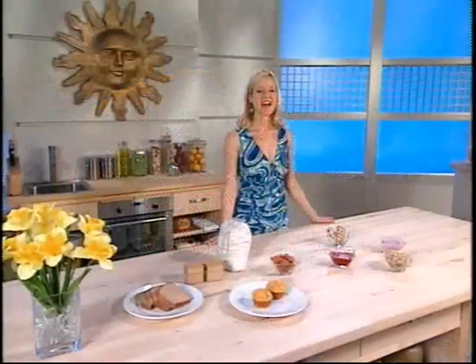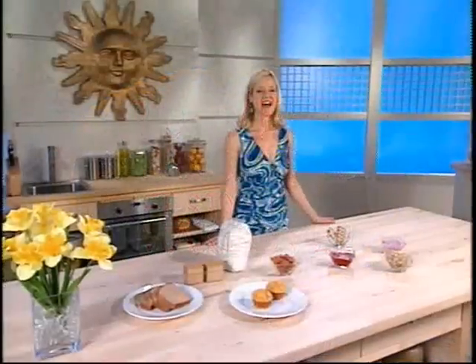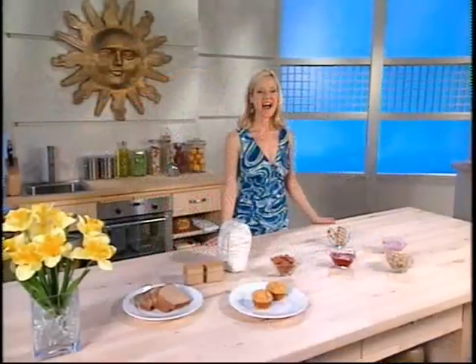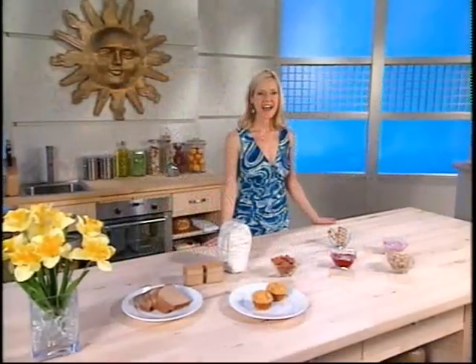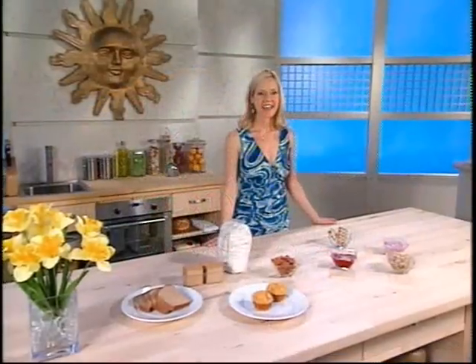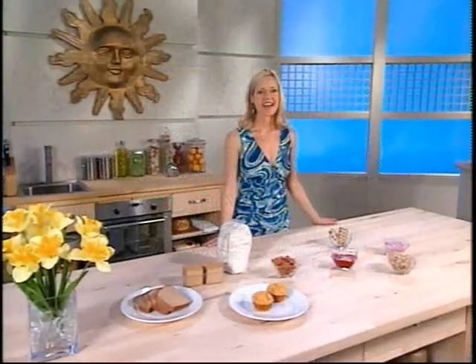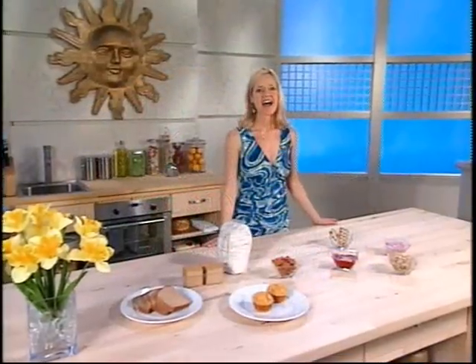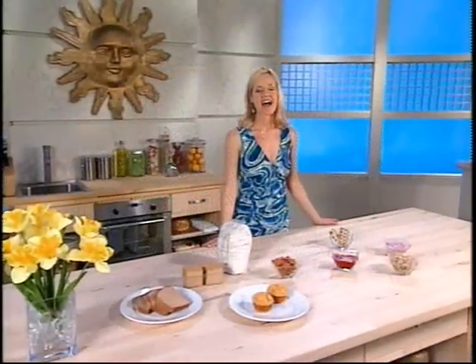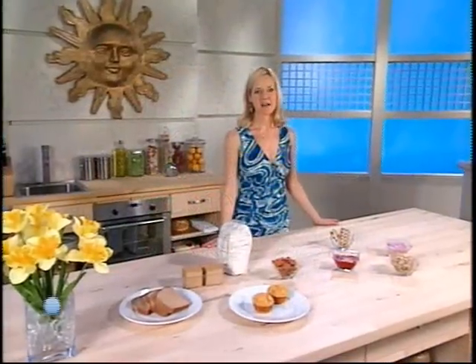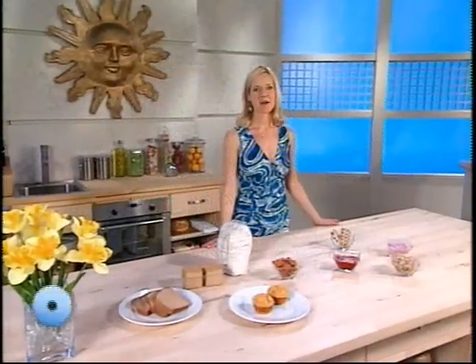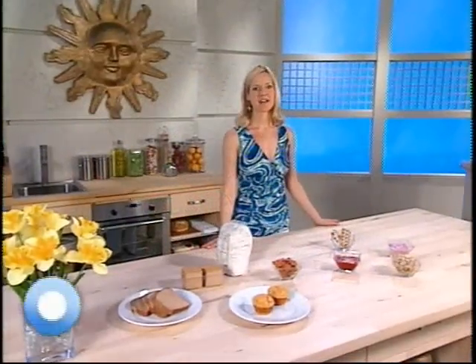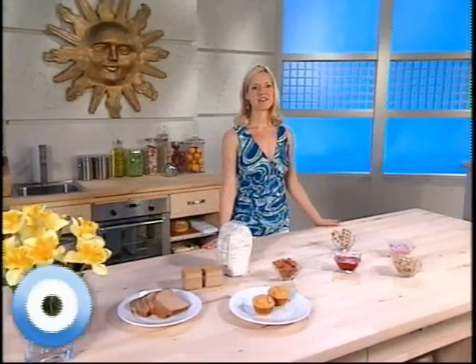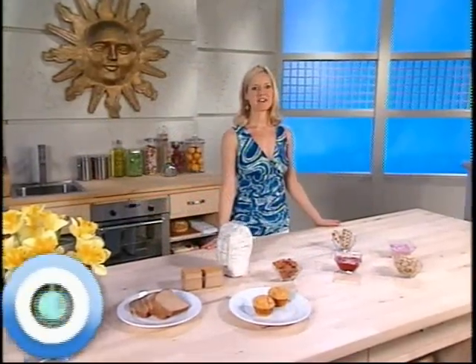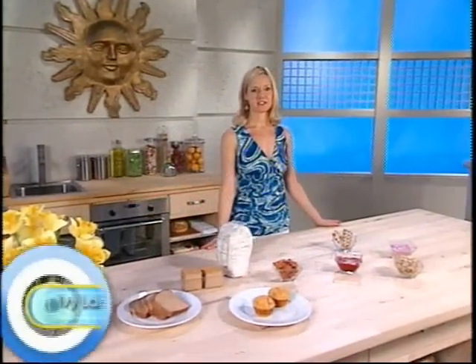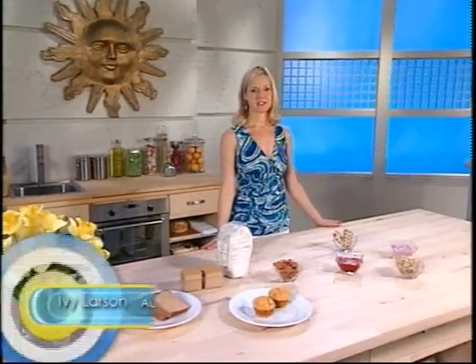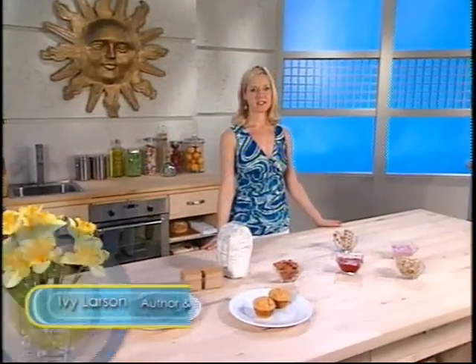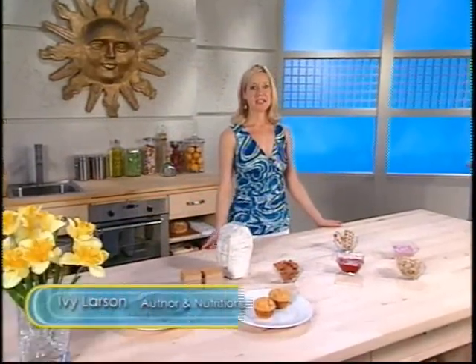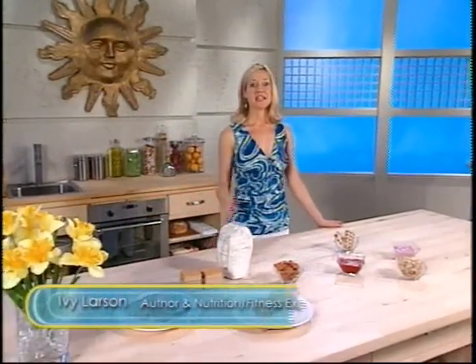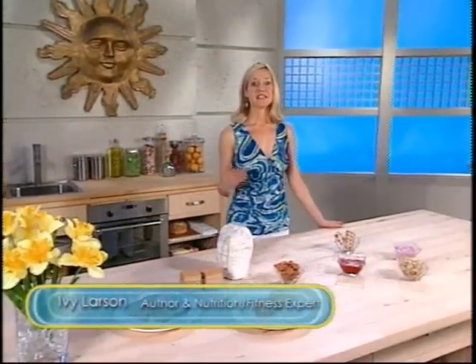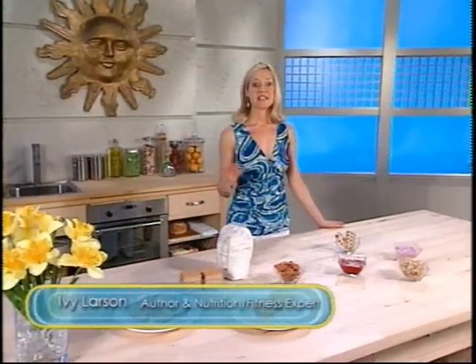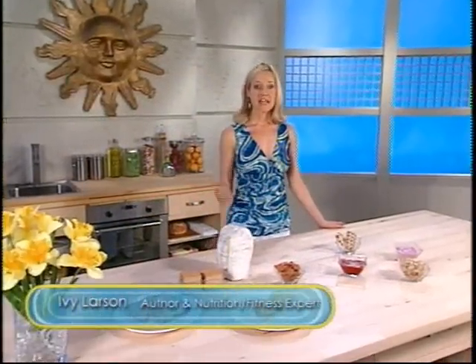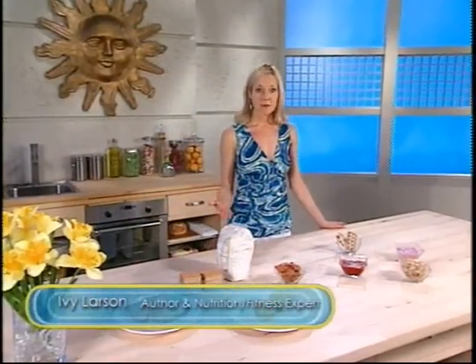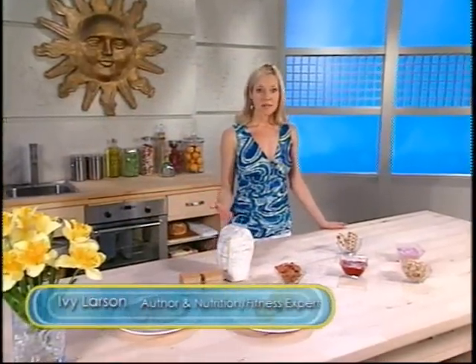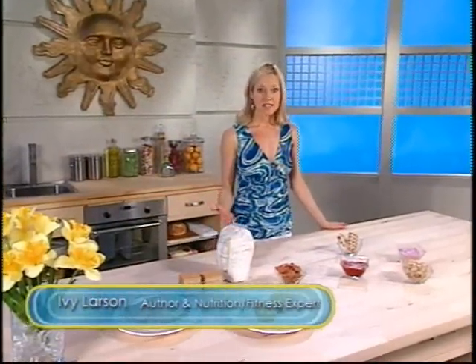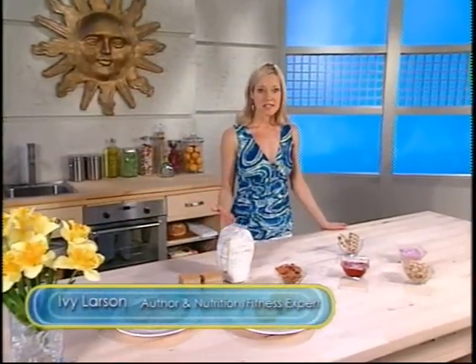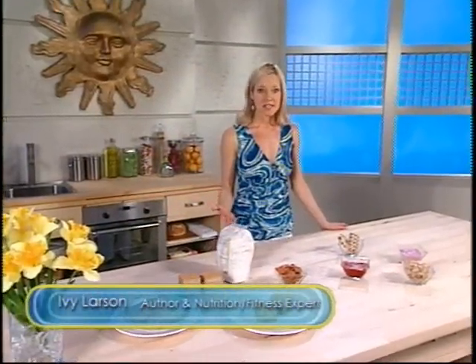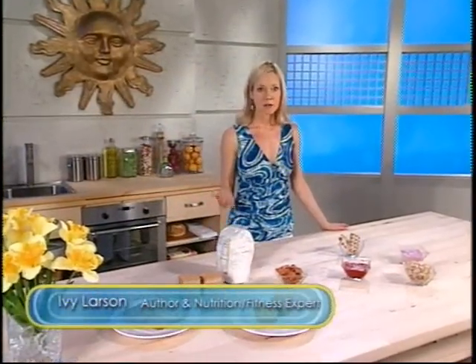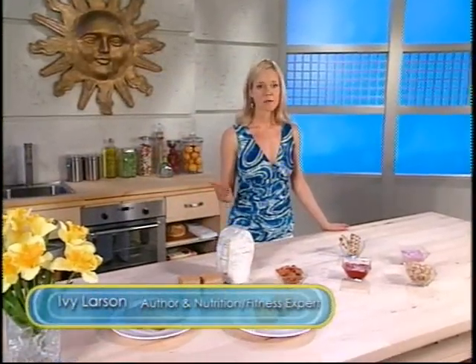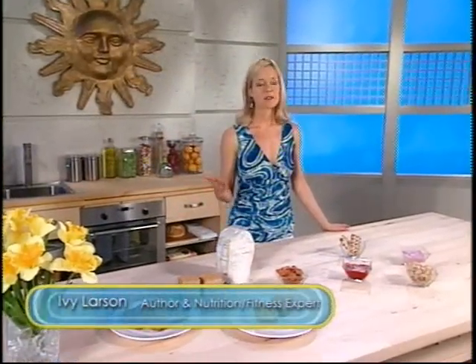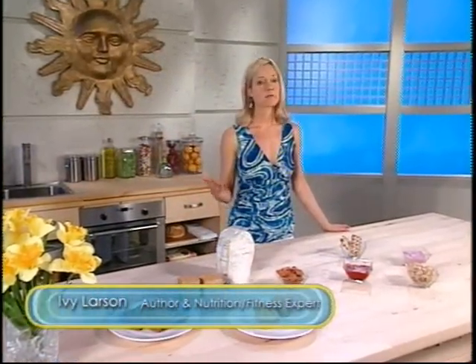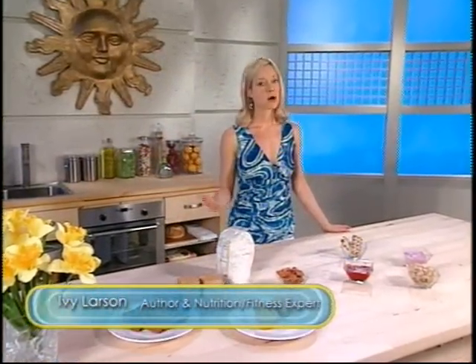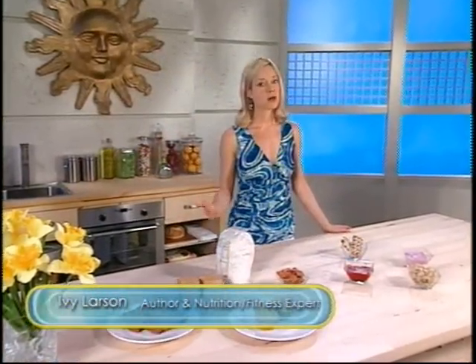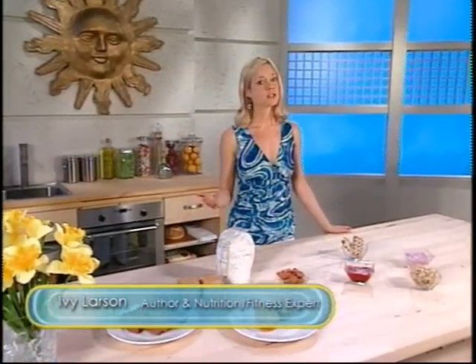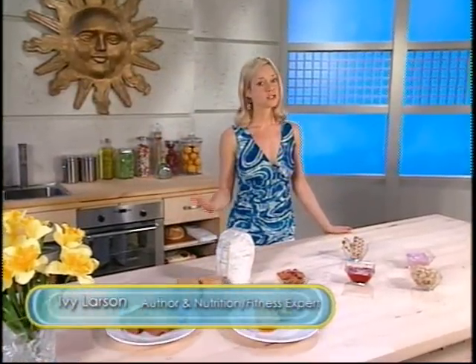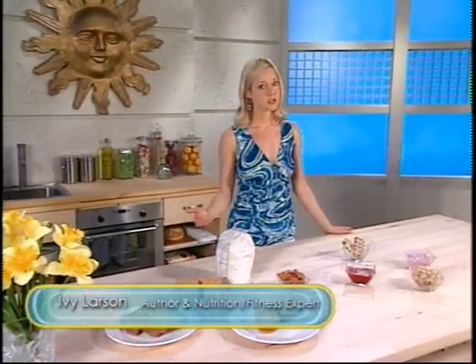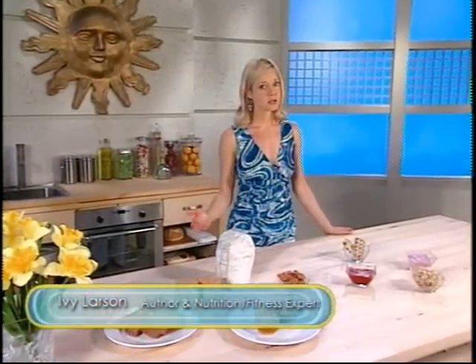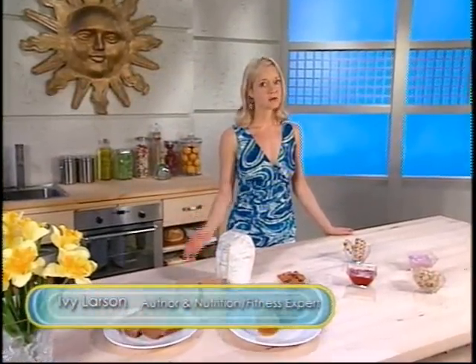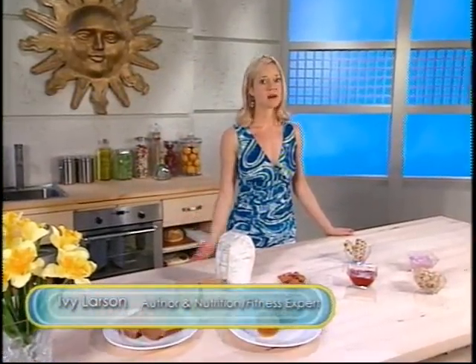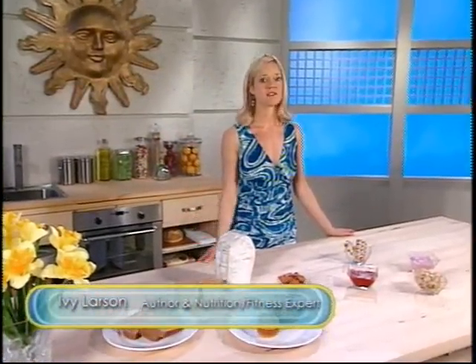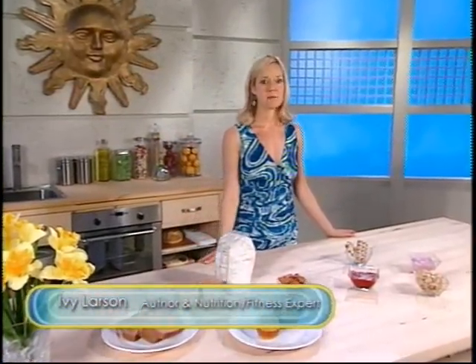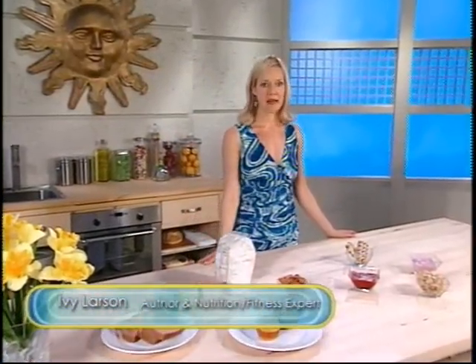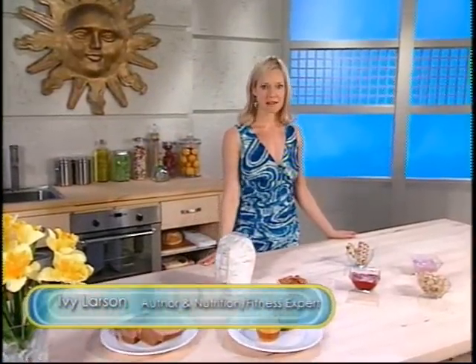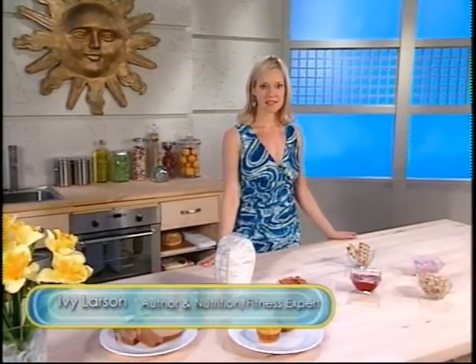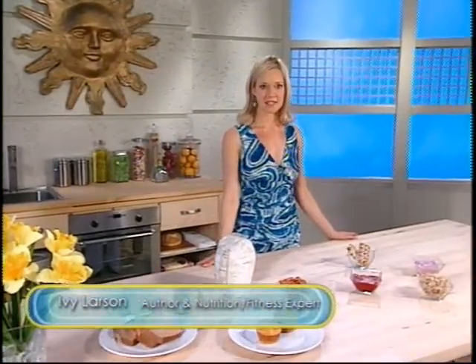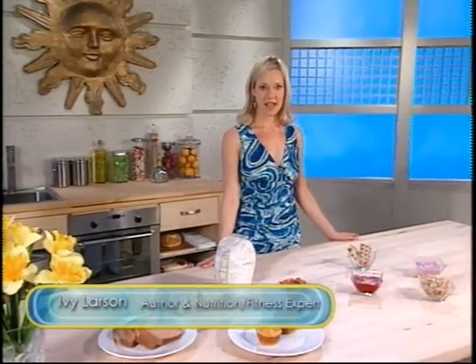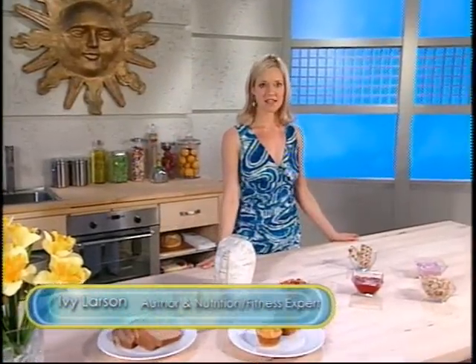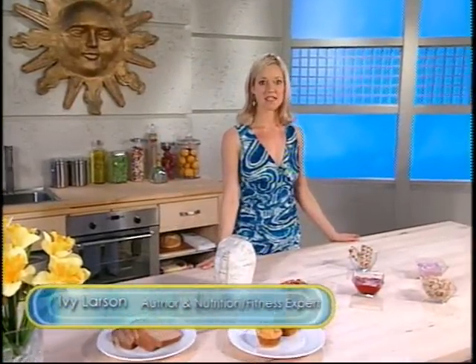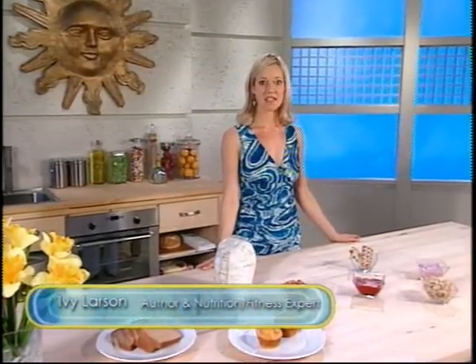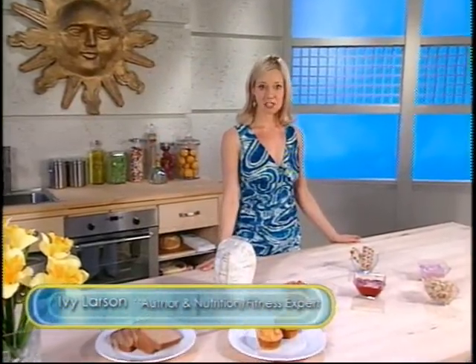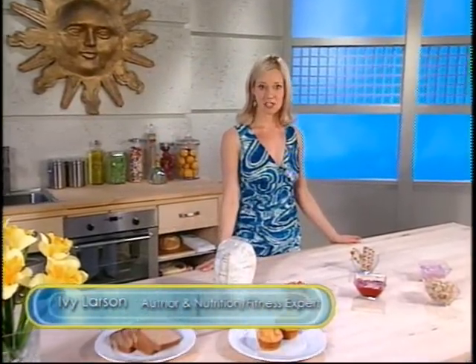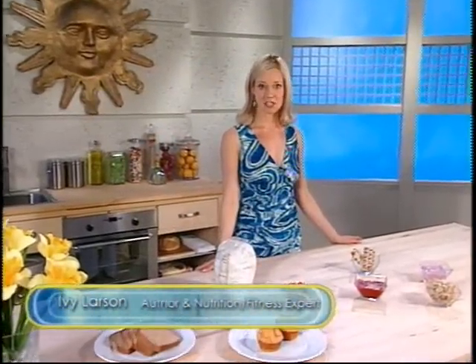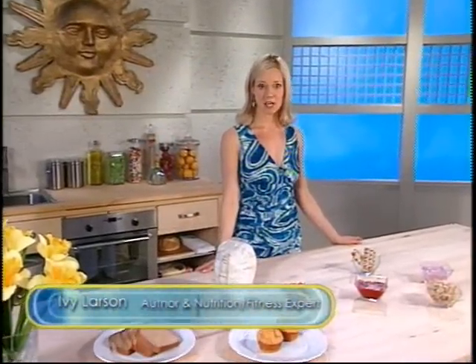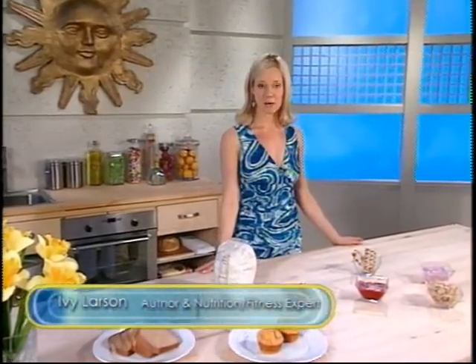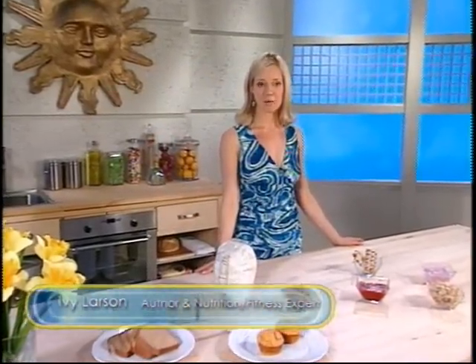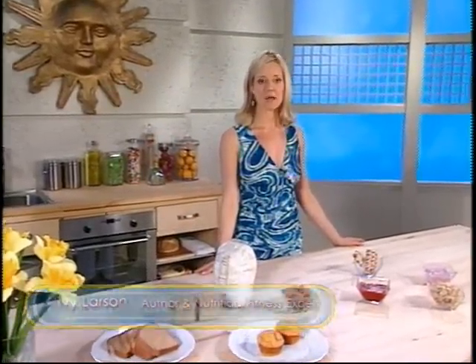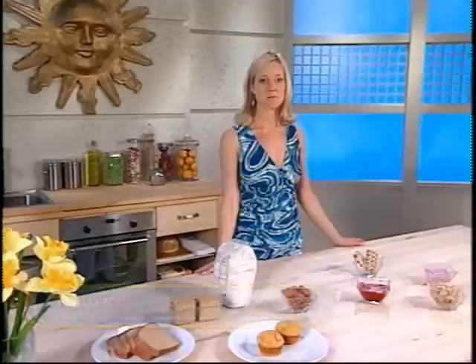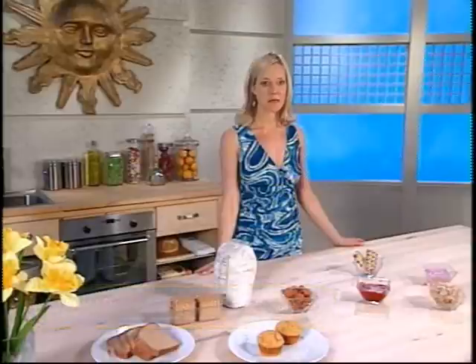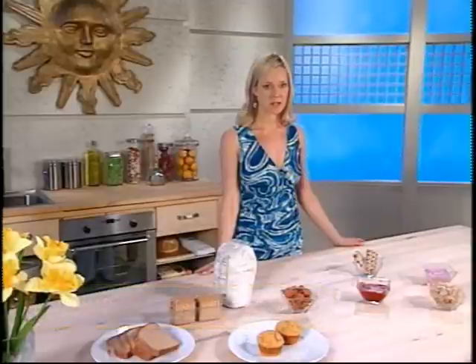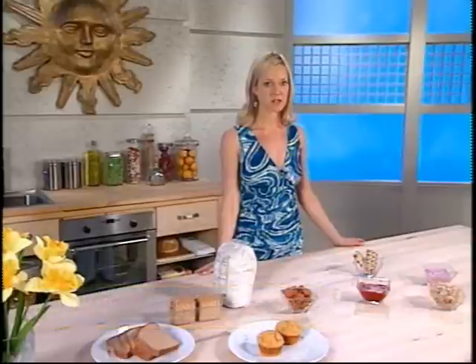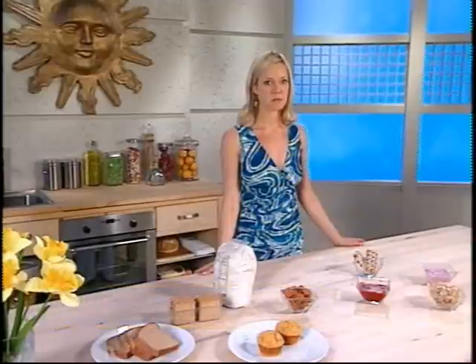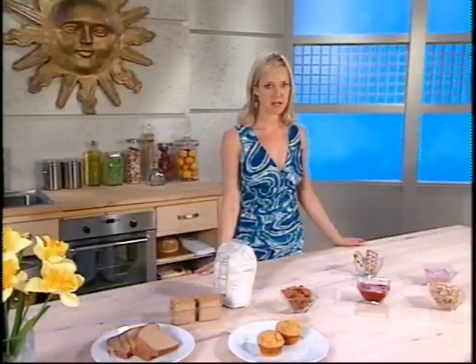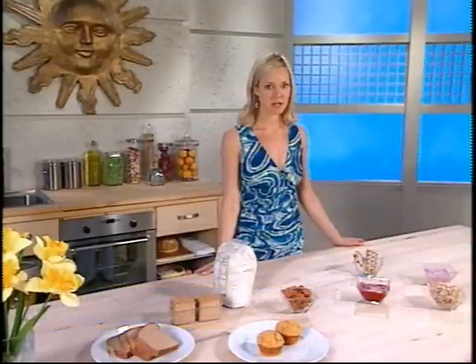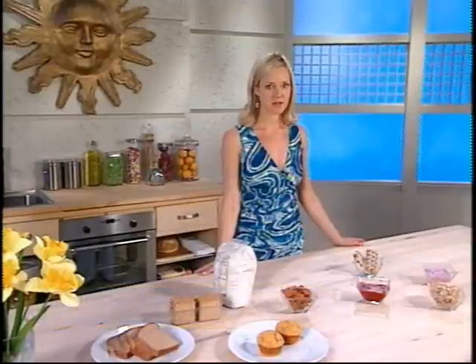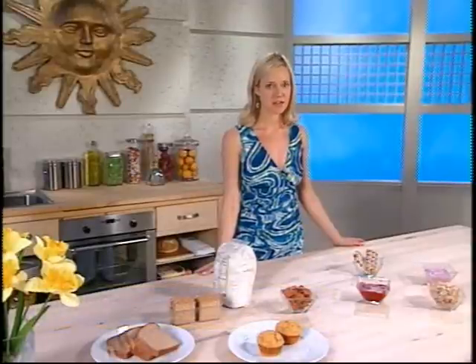Hi, I'm Ivy Larson. Today we're continuing with part two of the Balancing Act, Kitchen Shape Up and Pantry Makeover.